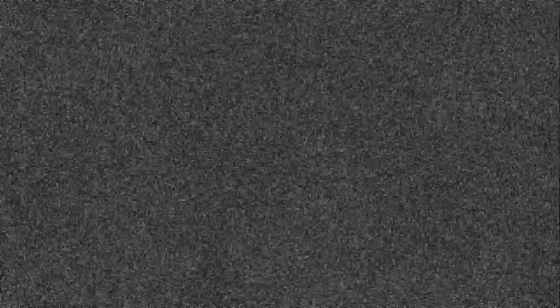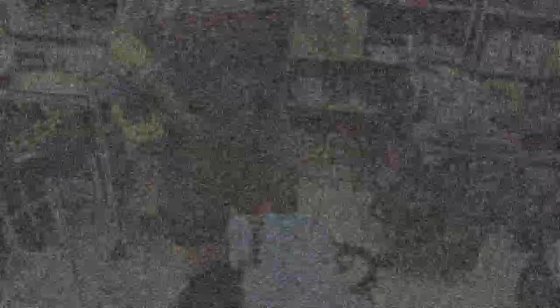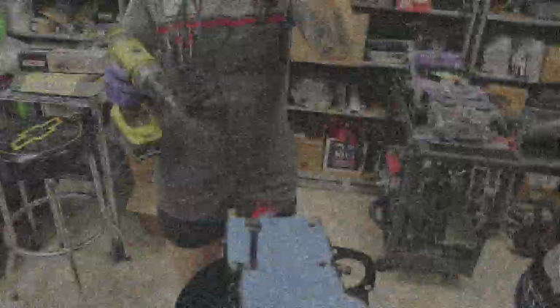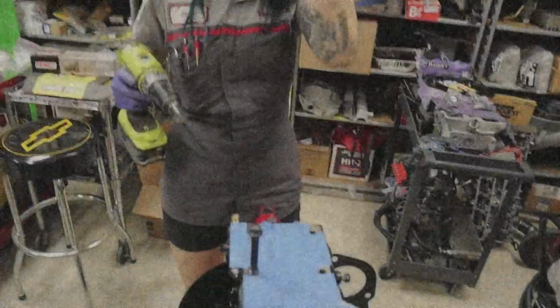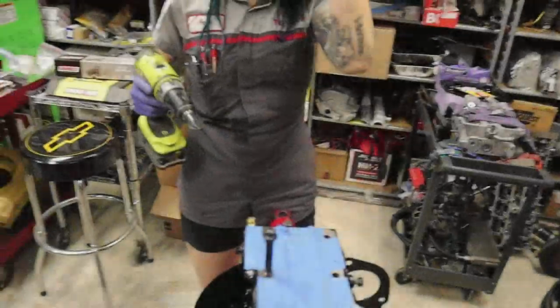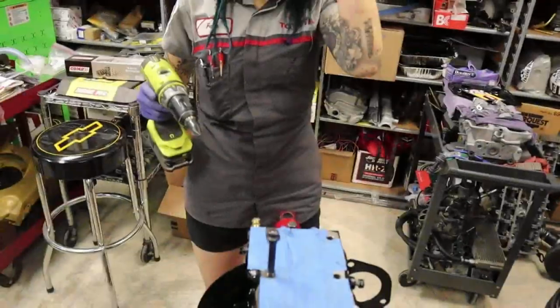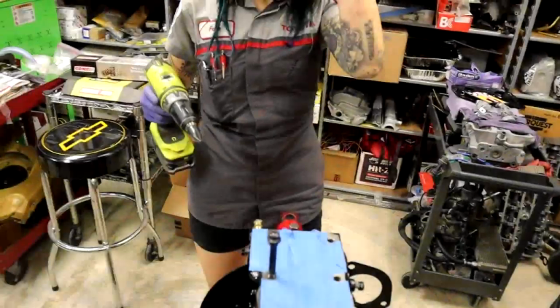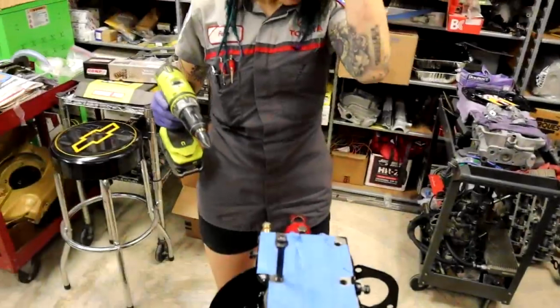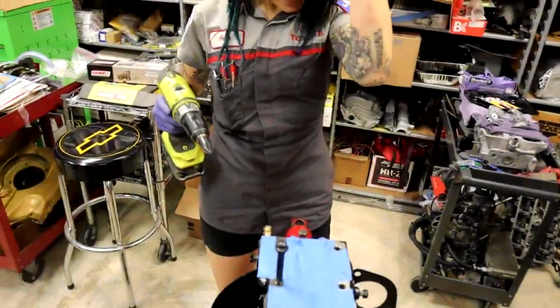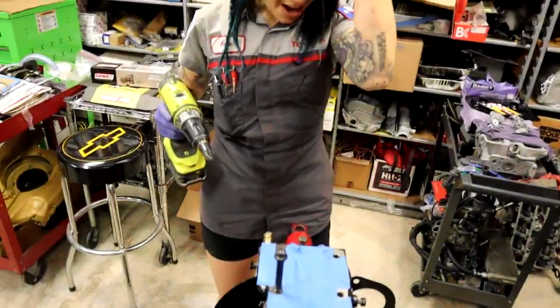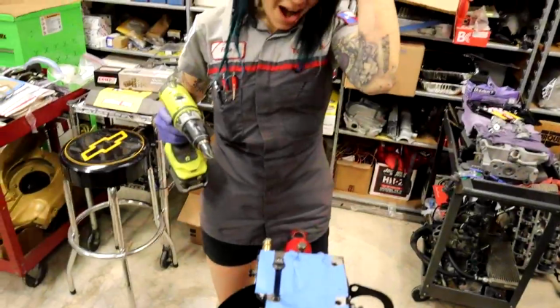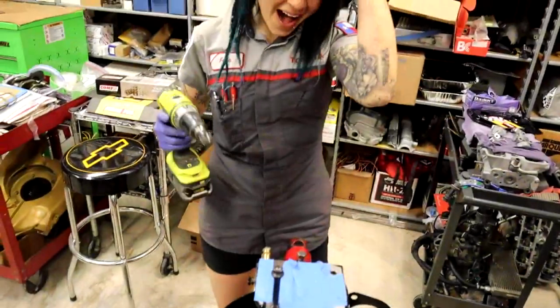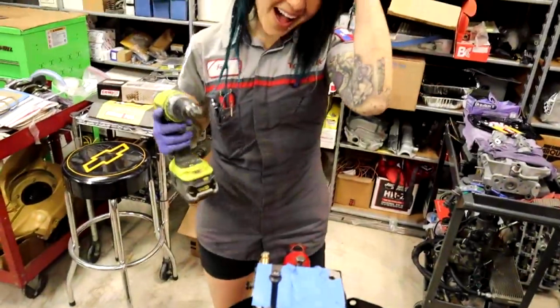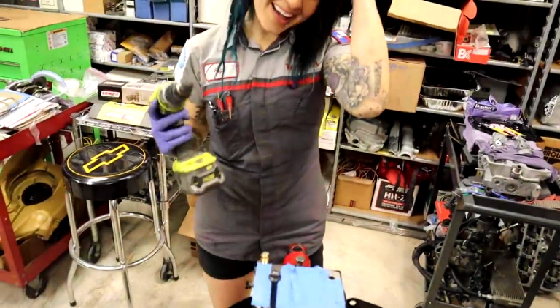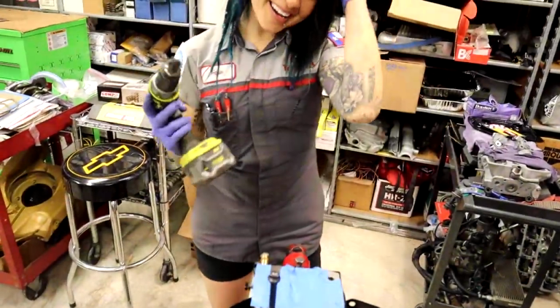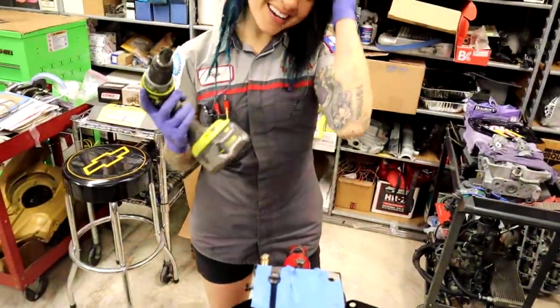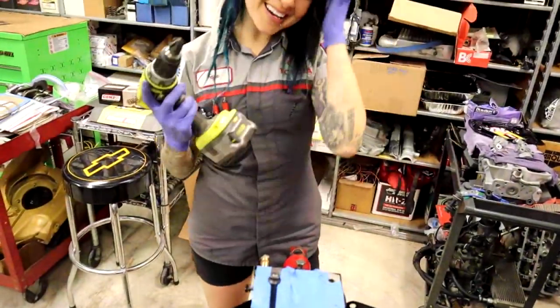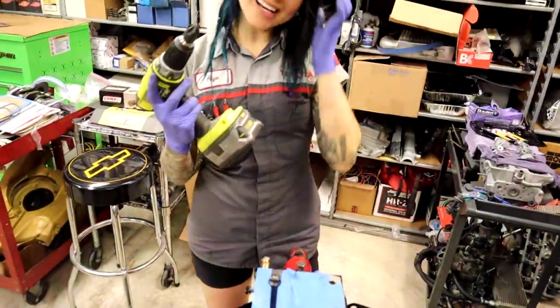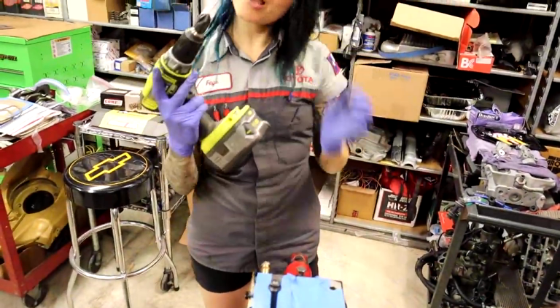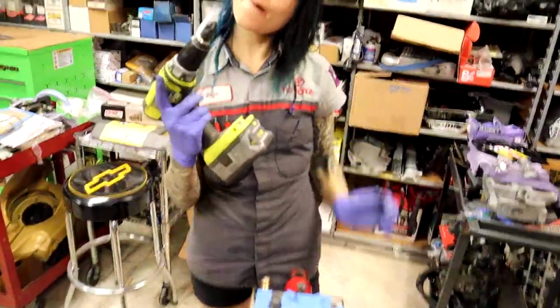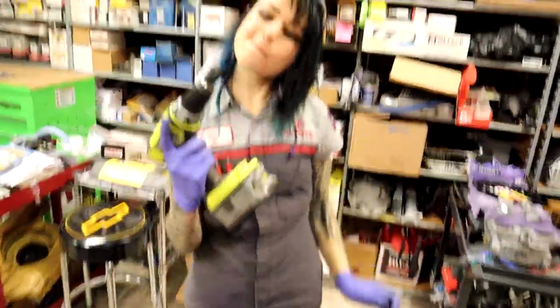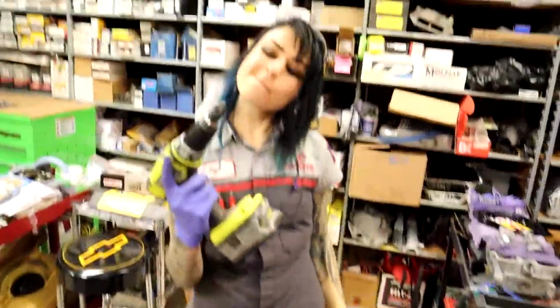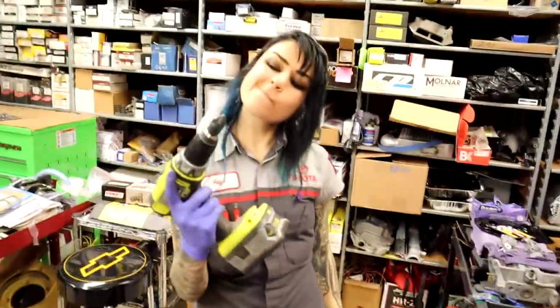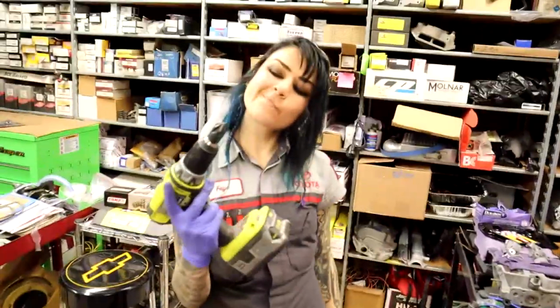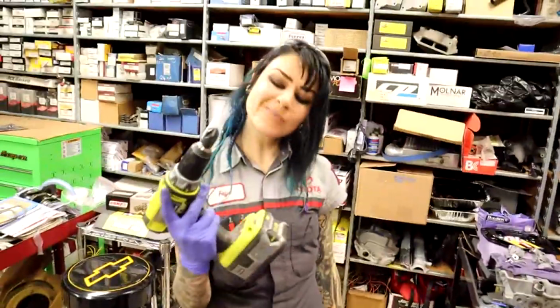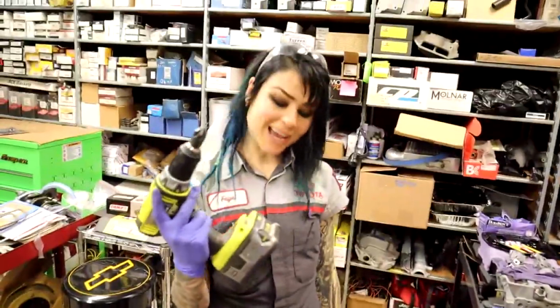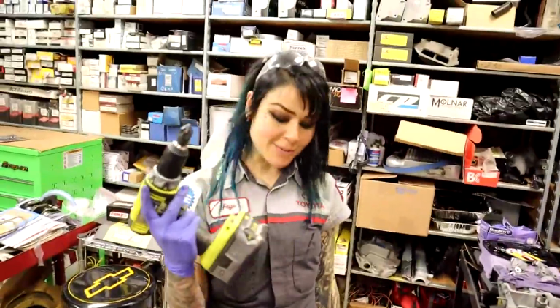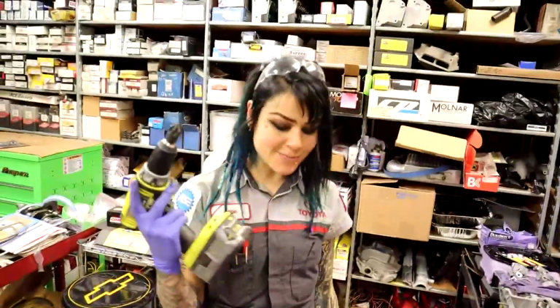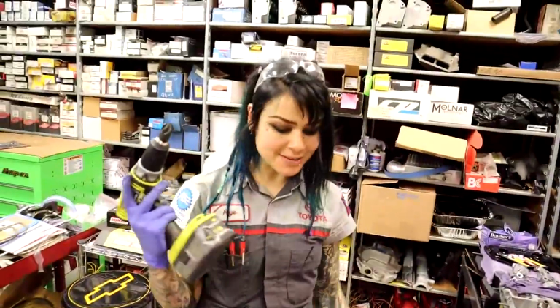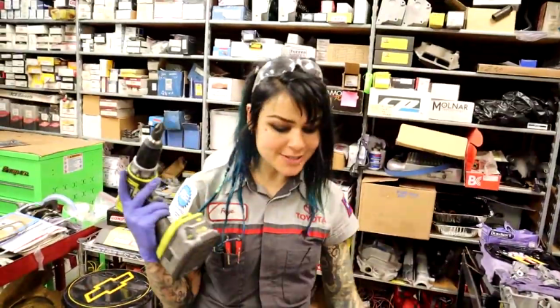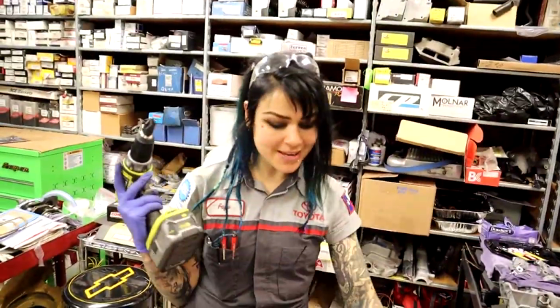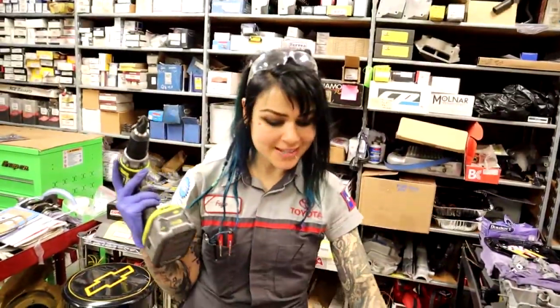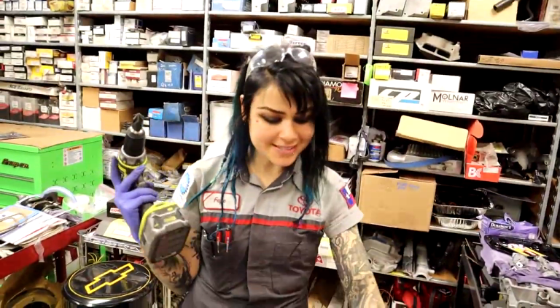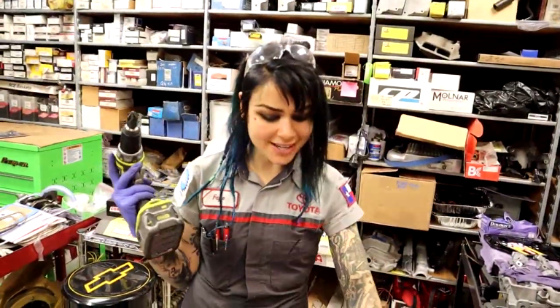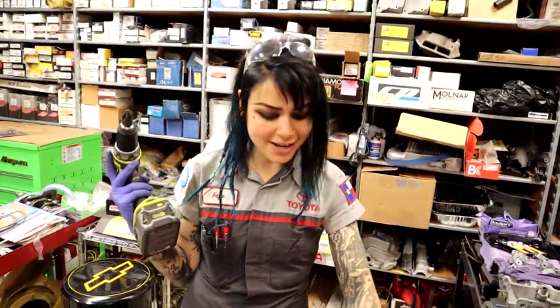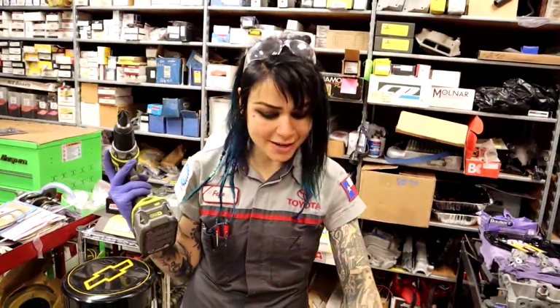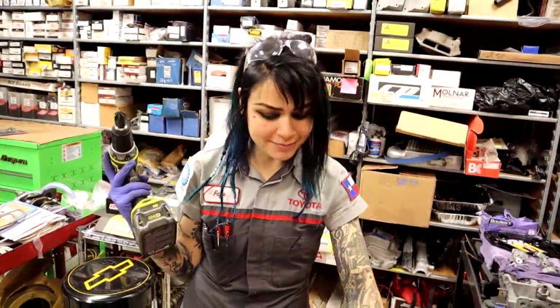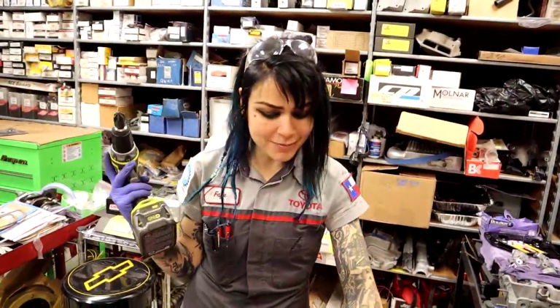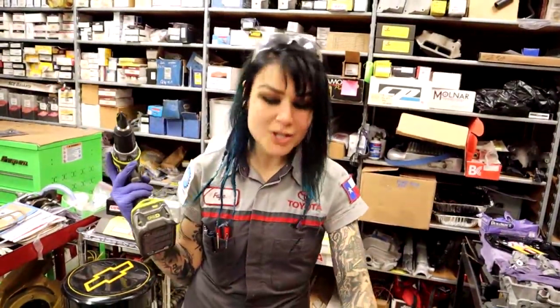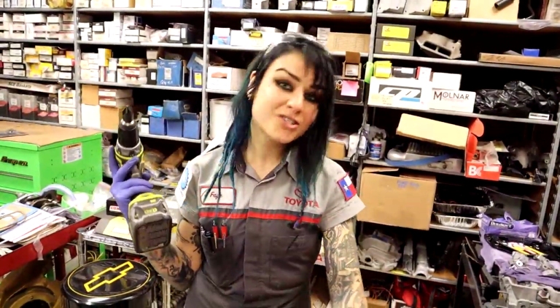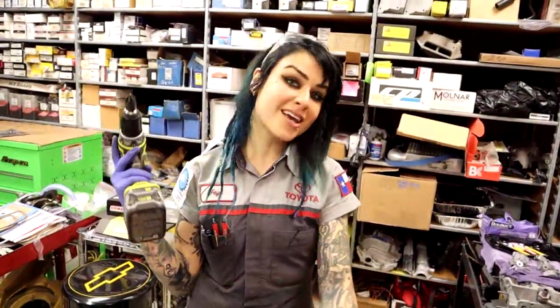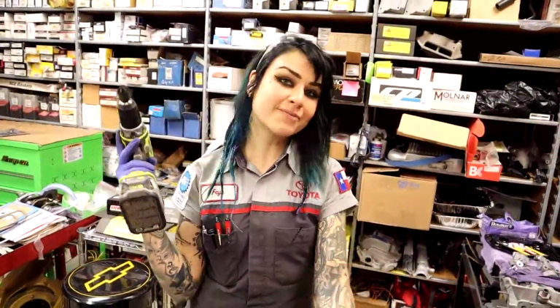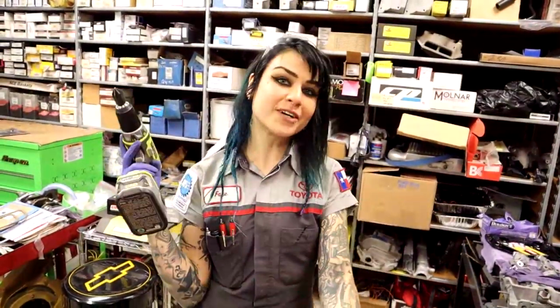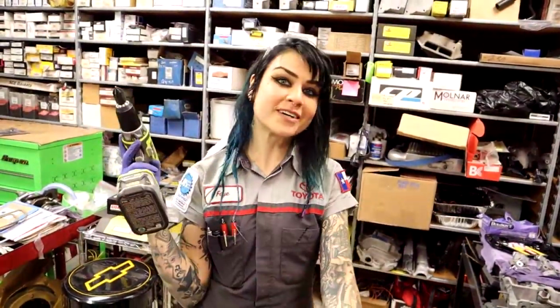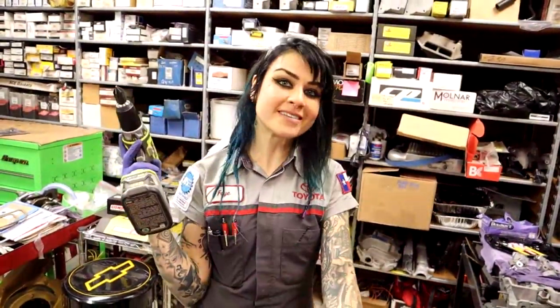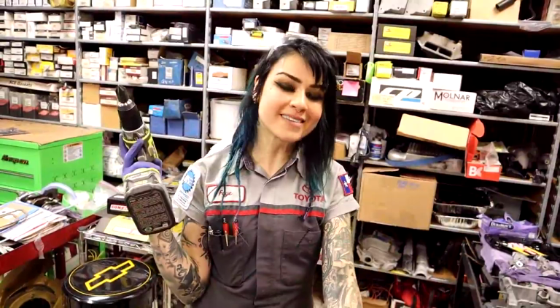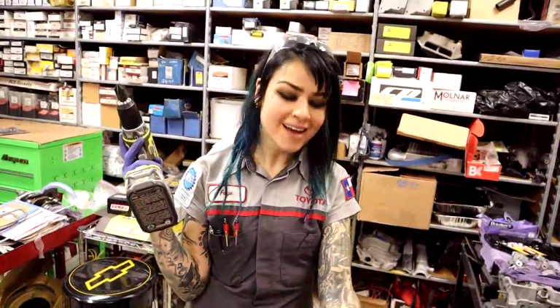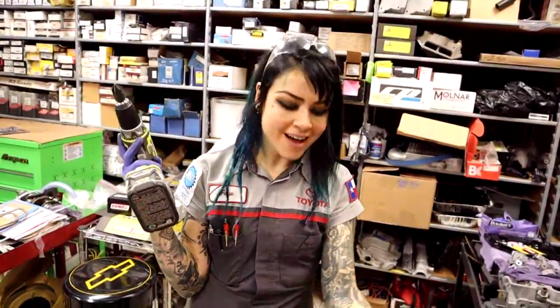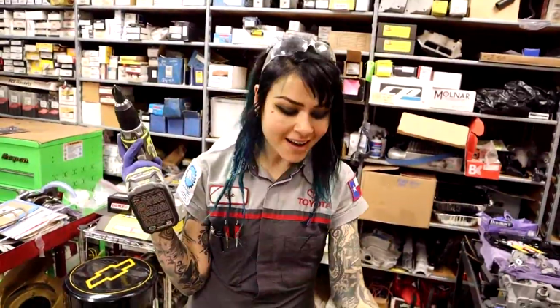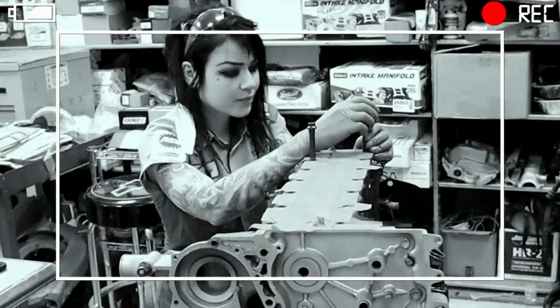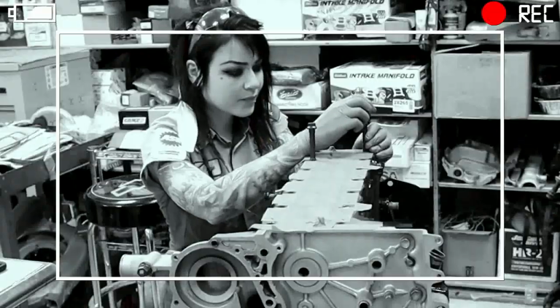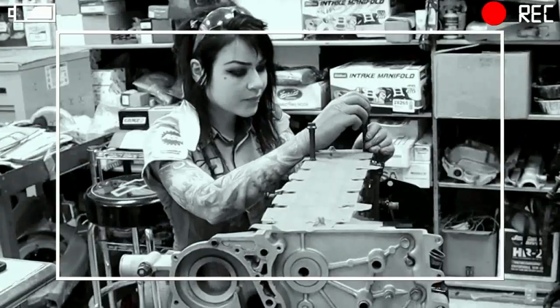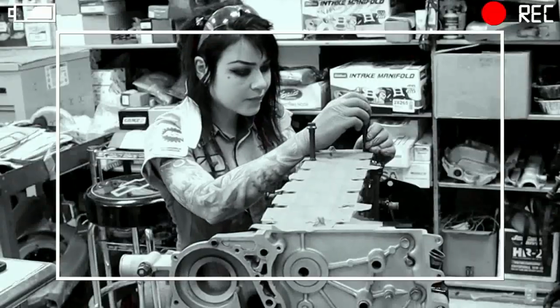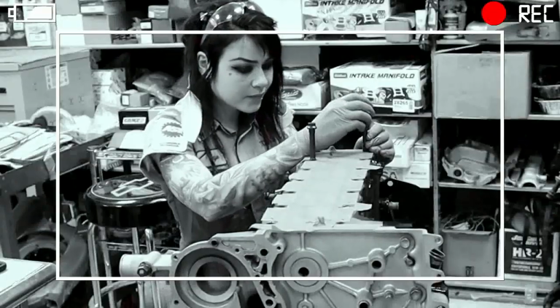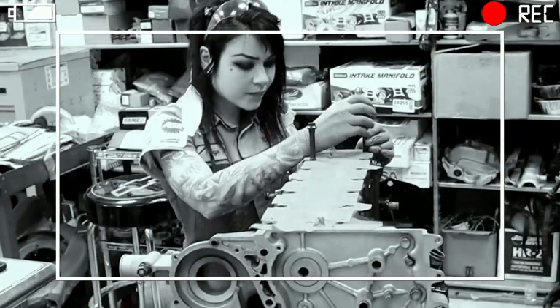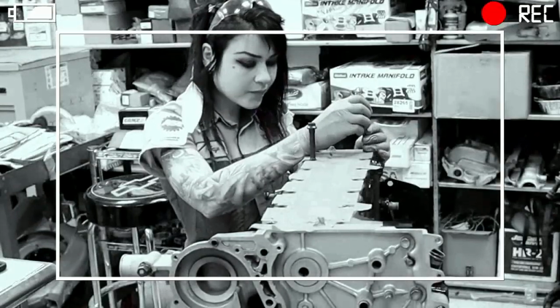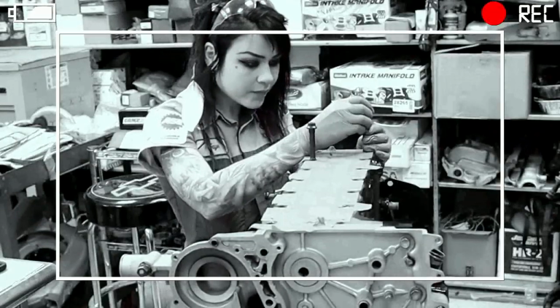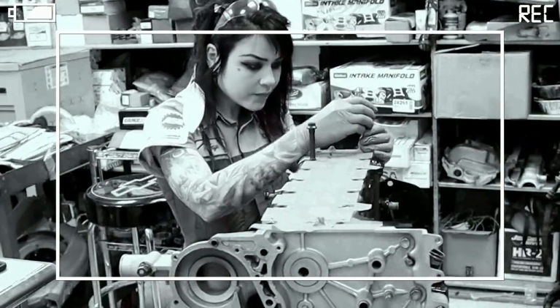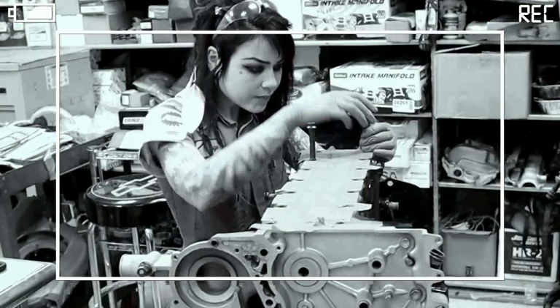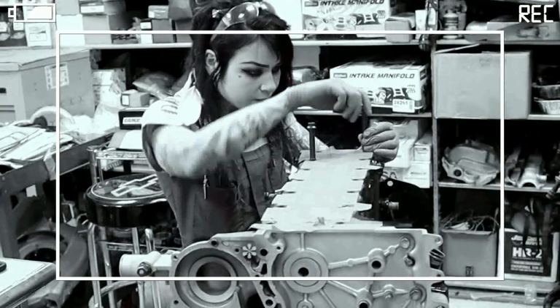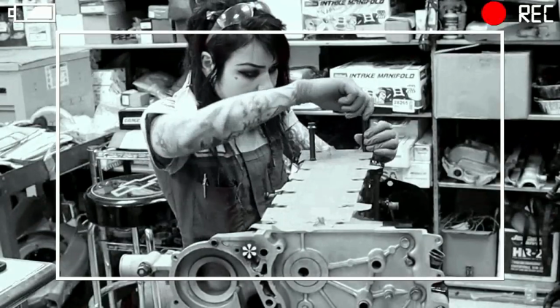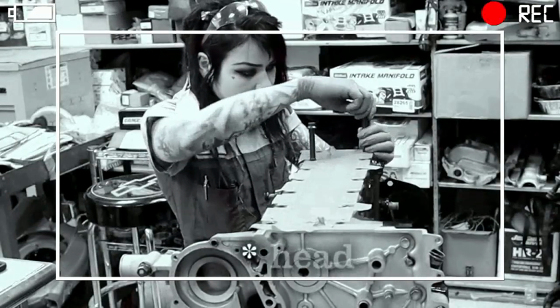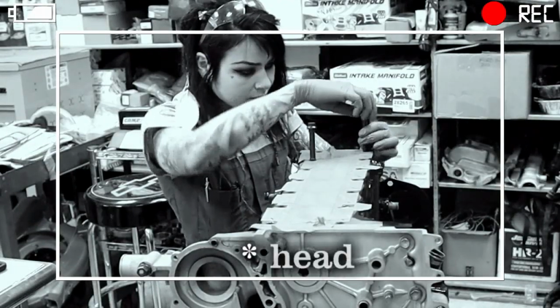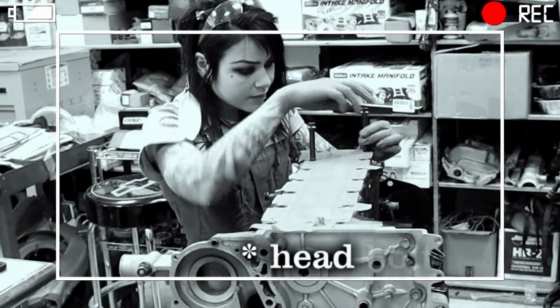What are you doing, Faye? Hi, I'm about to make some chamfers, because I just went through and cleaned them all.